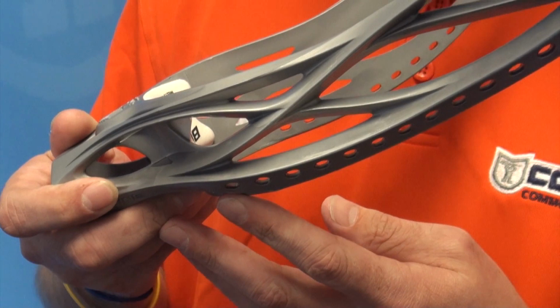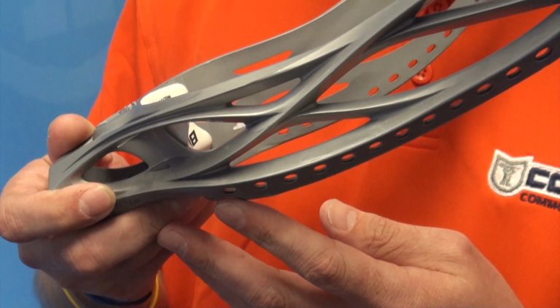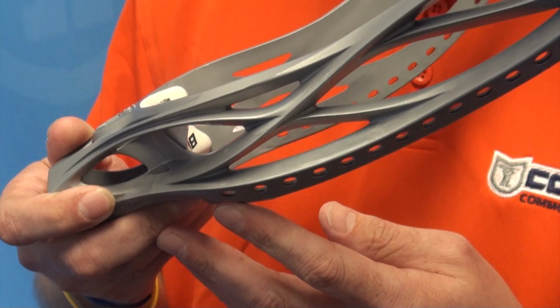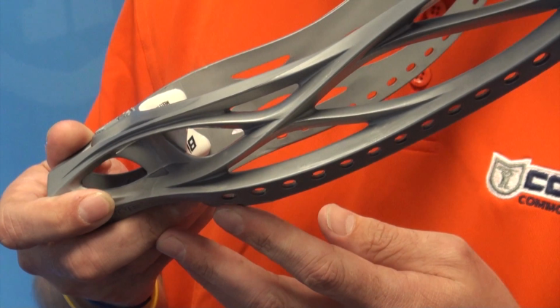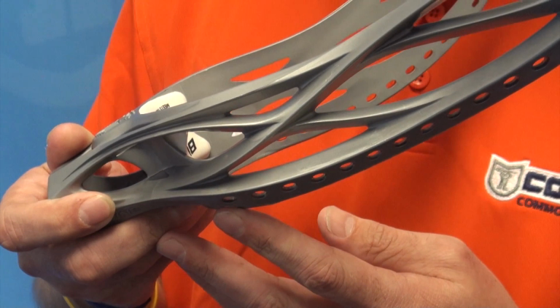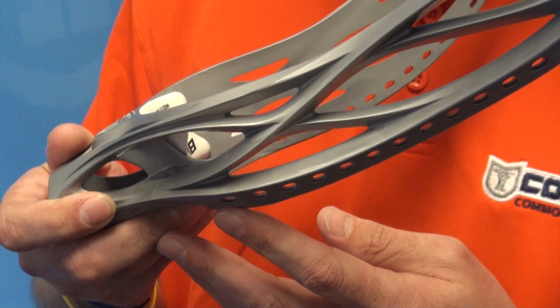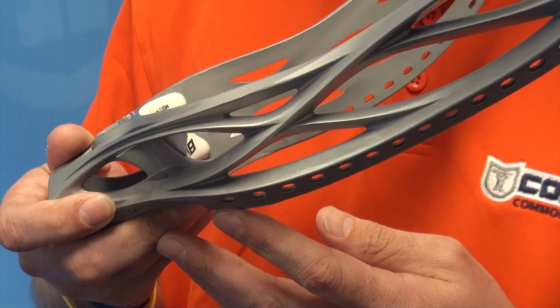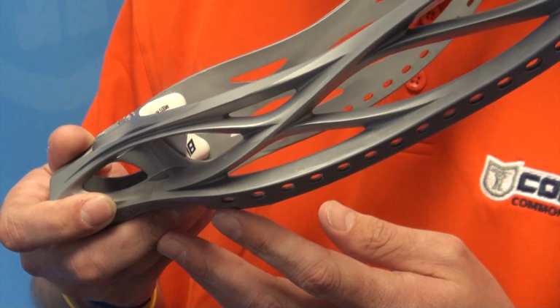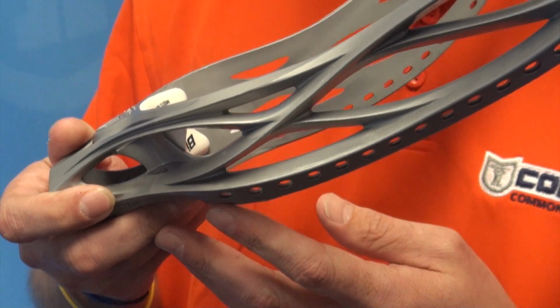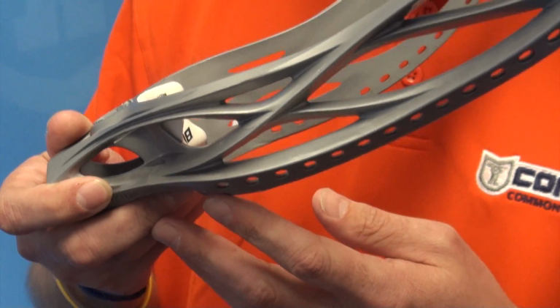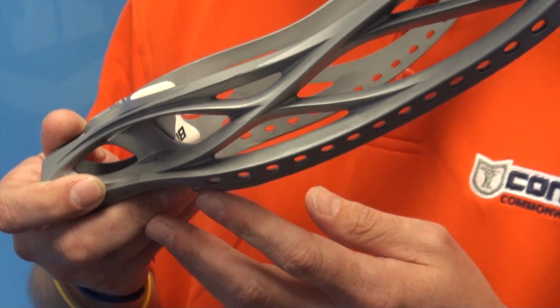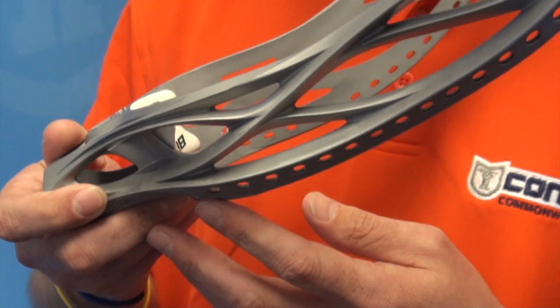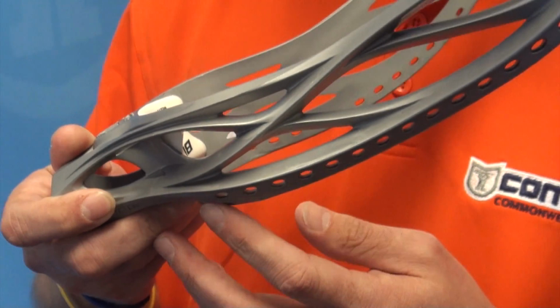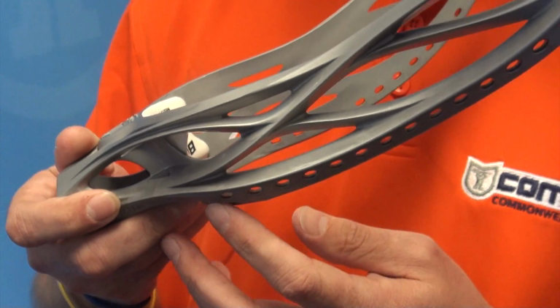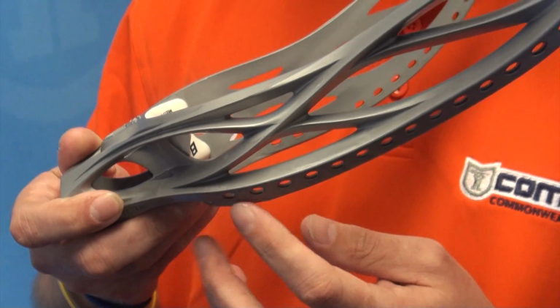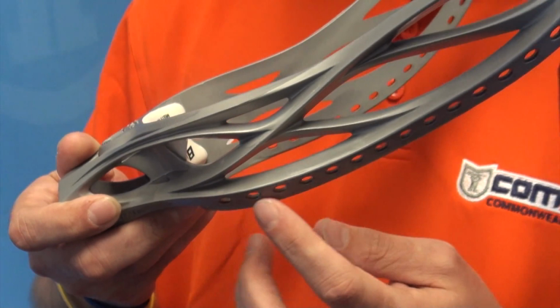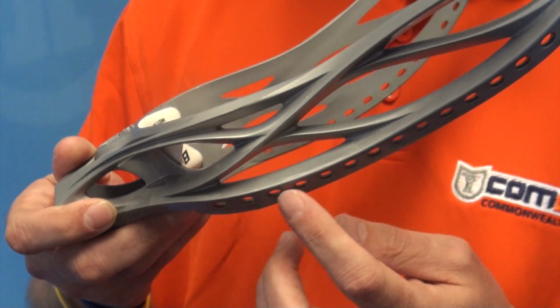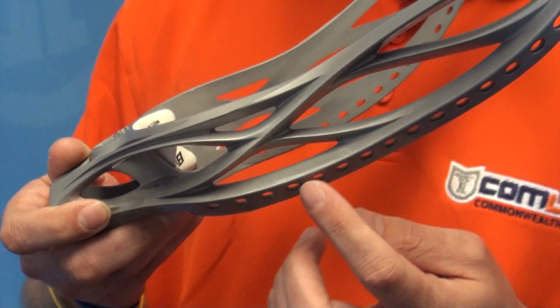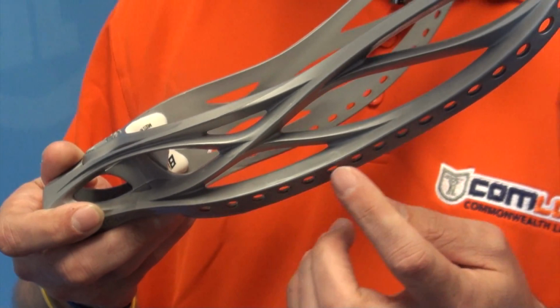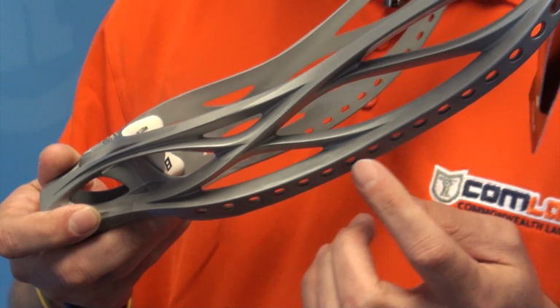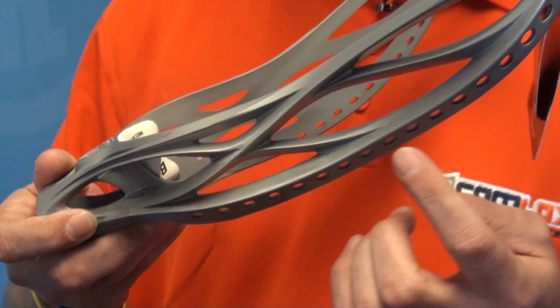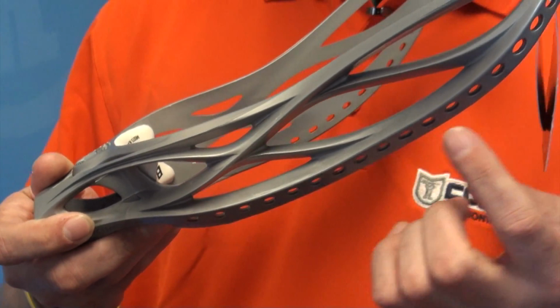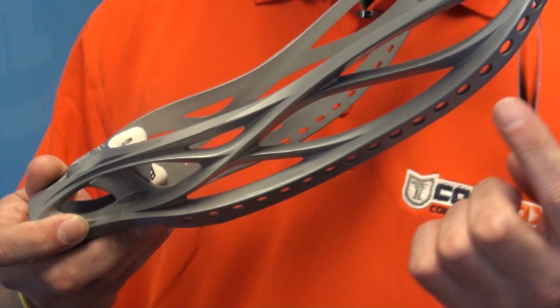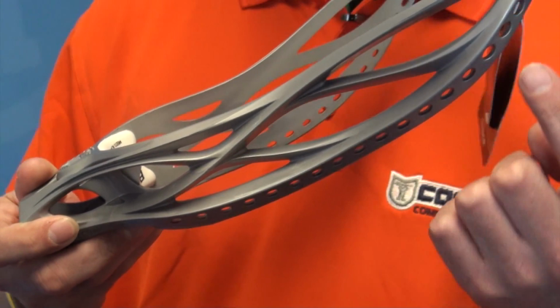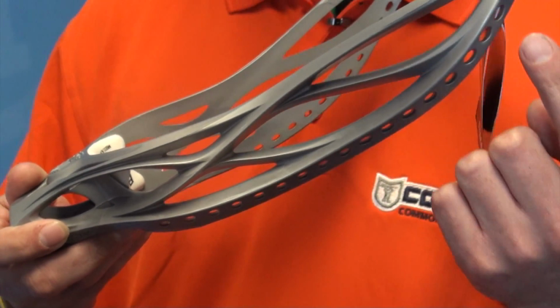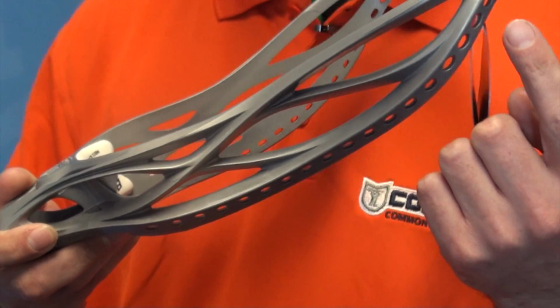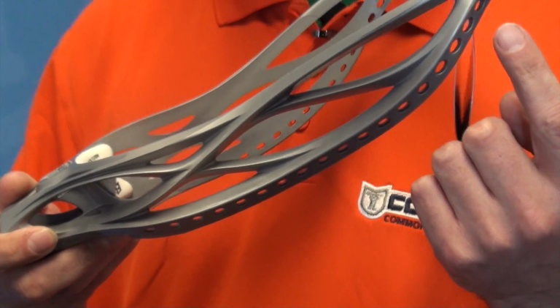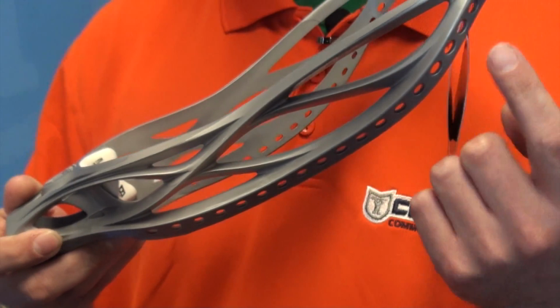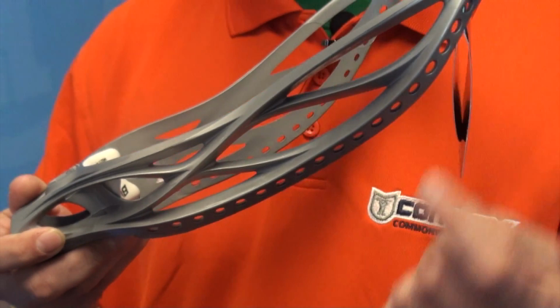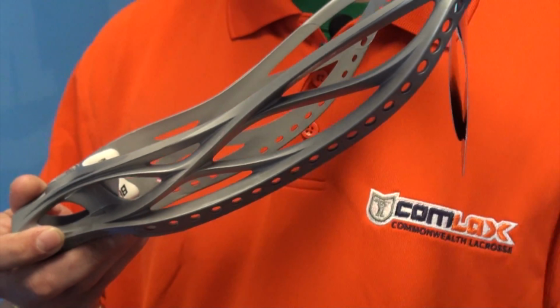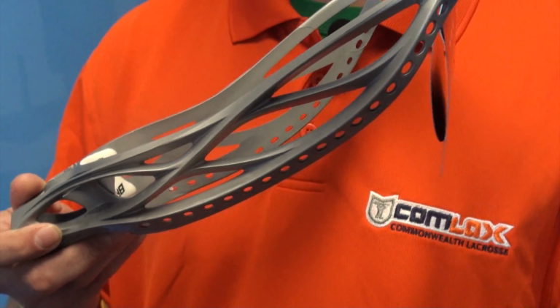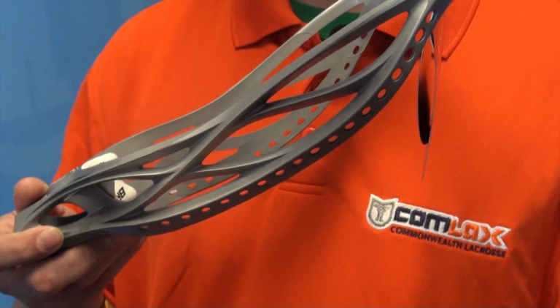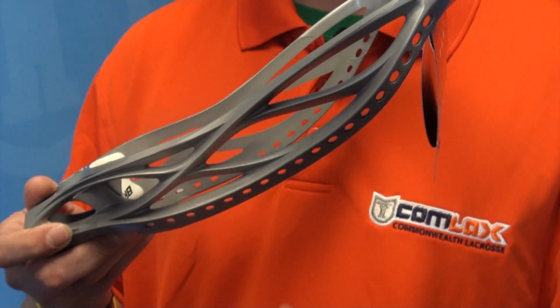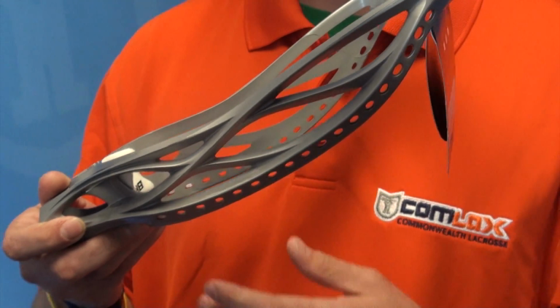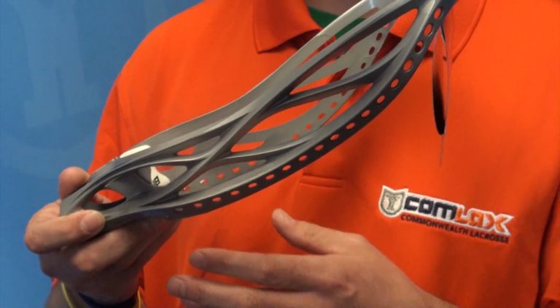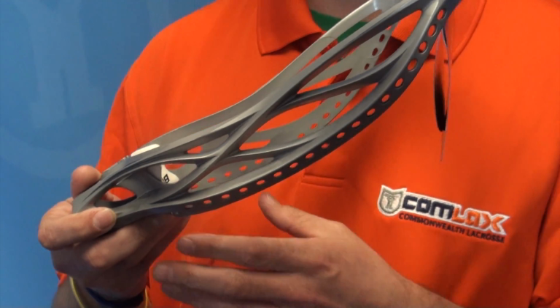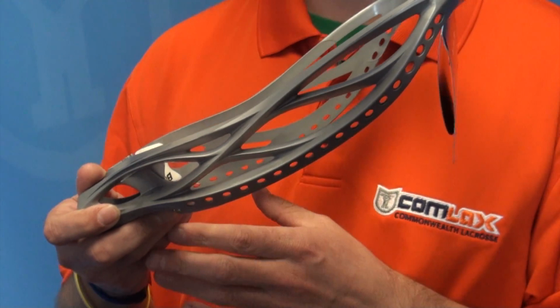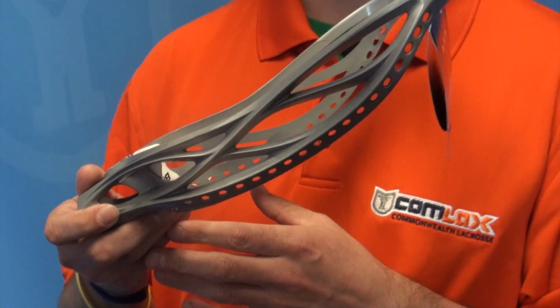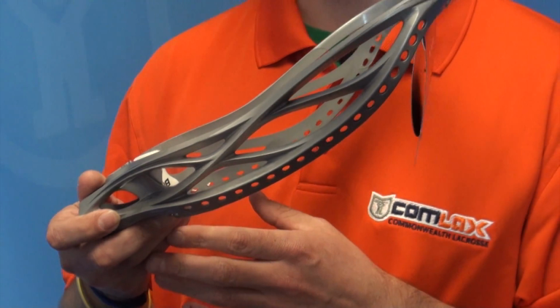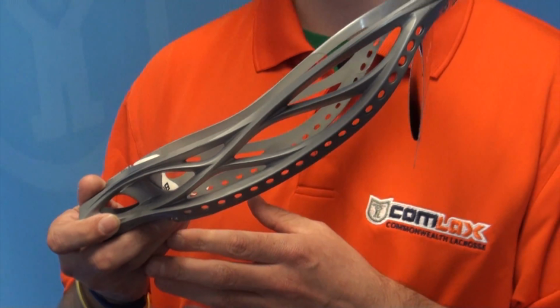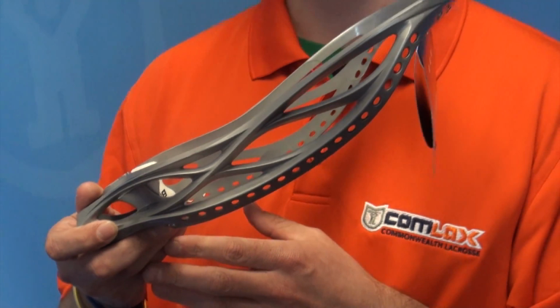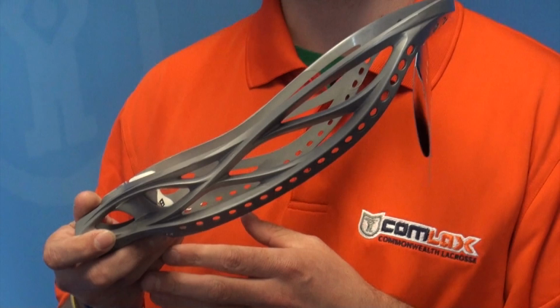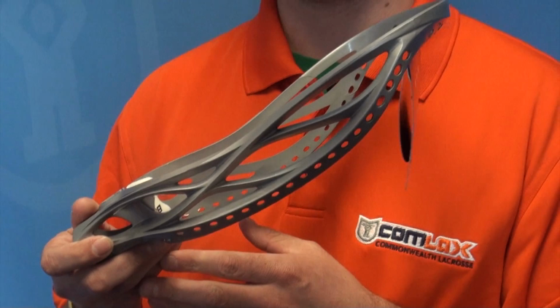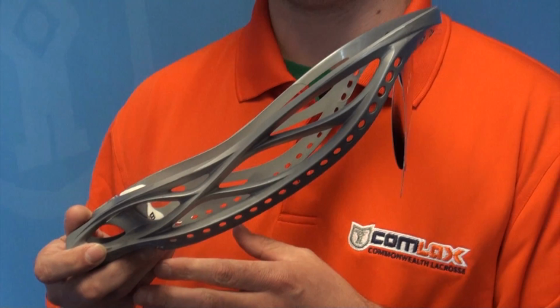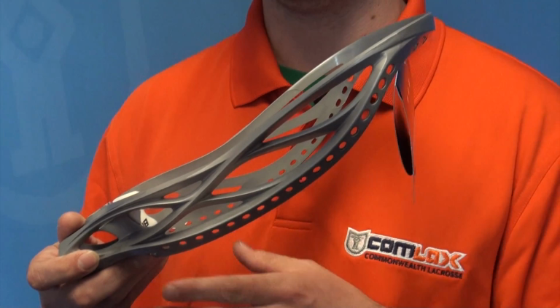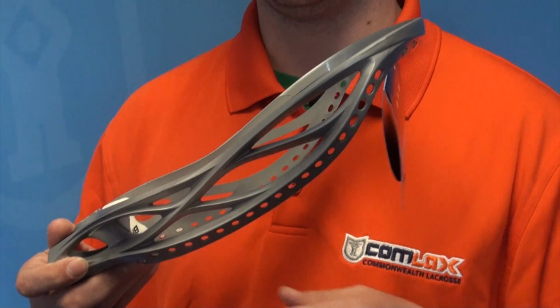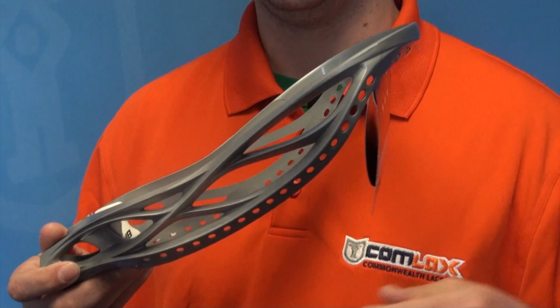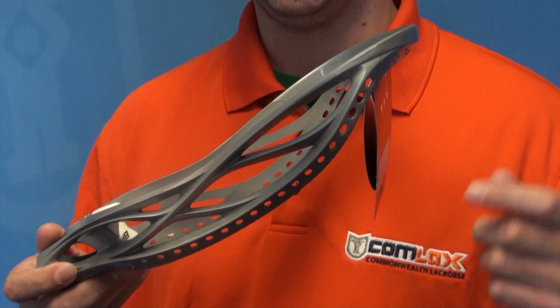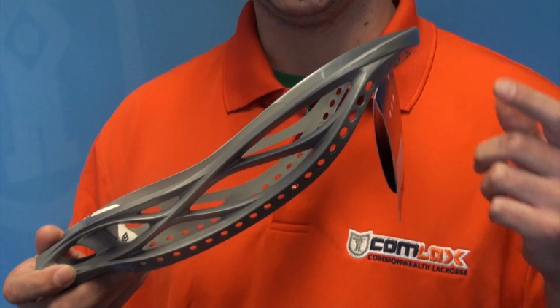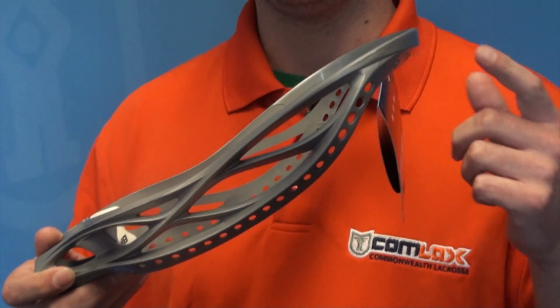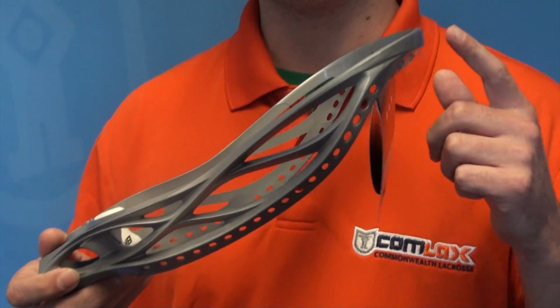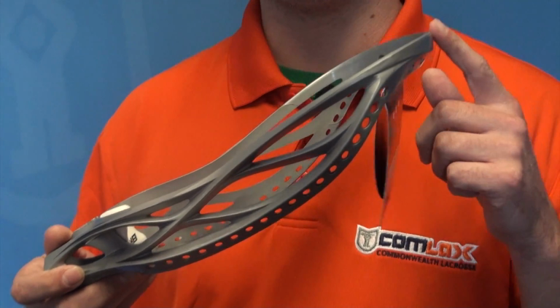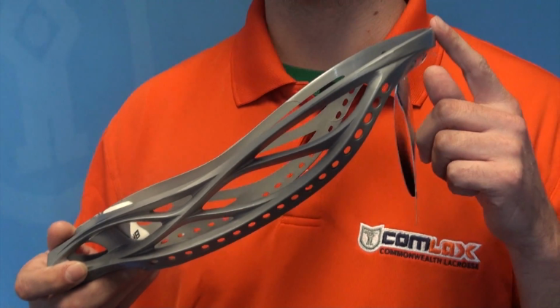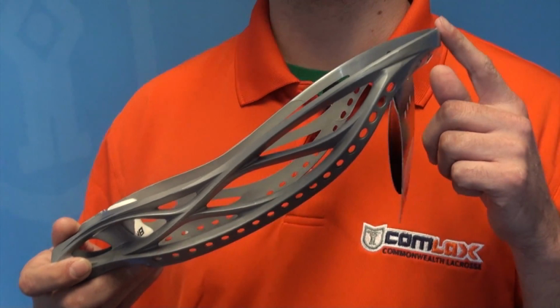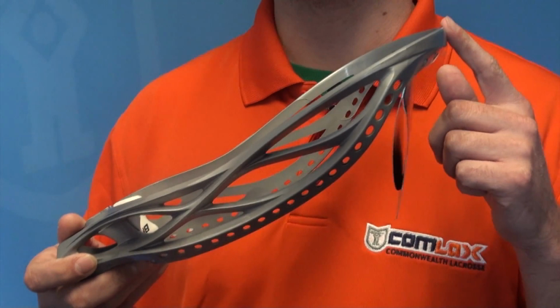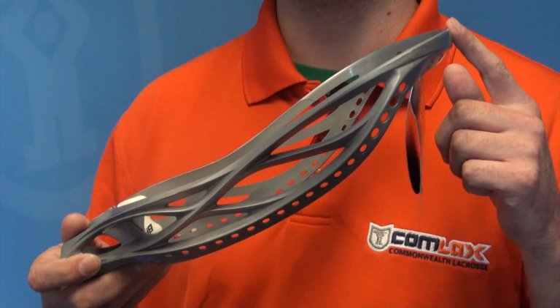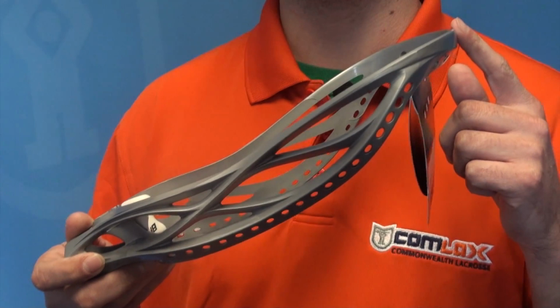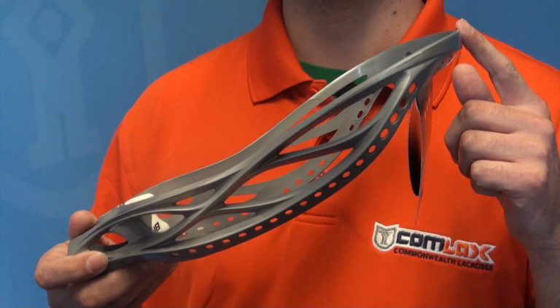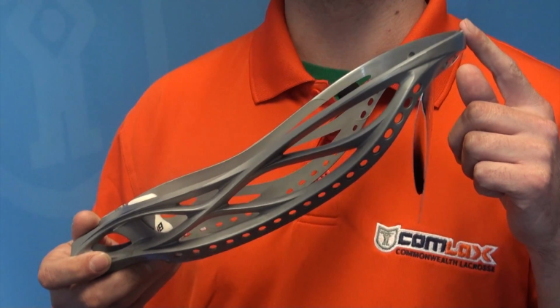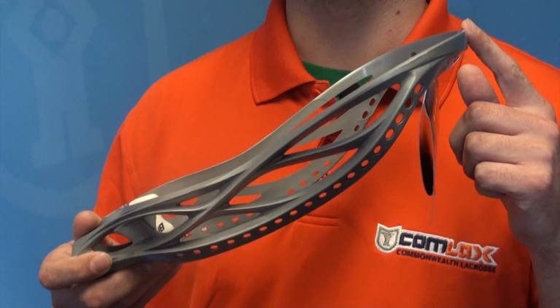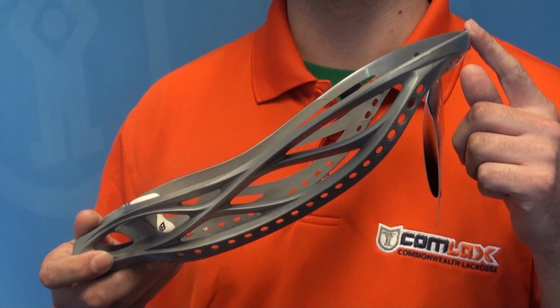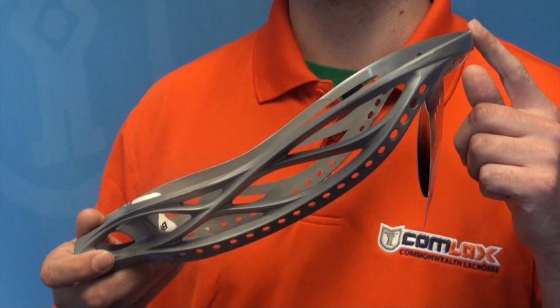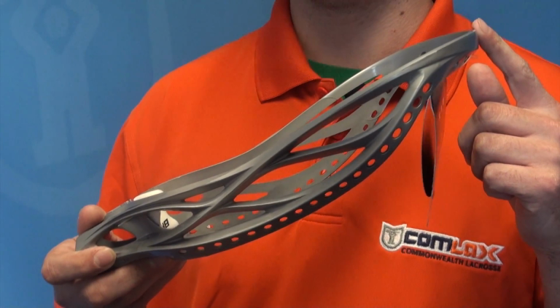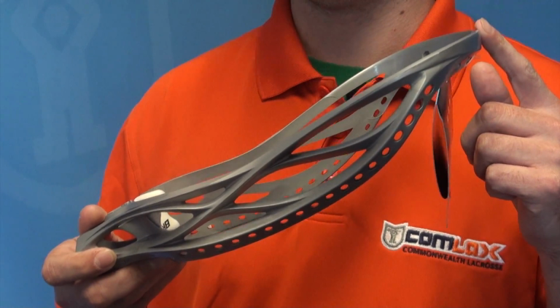It's great for that. As well as it has multiple stringing holes up and down that side wall, really creating any pocket style that you really want.